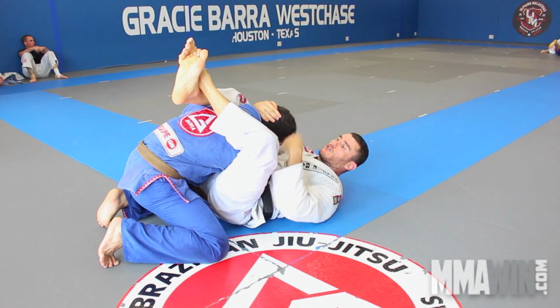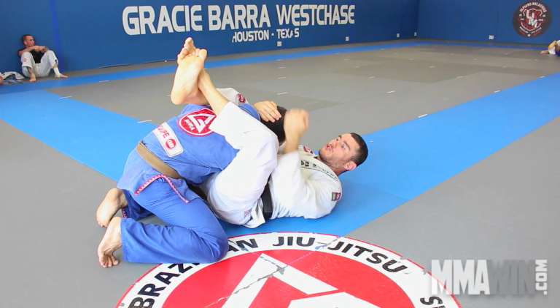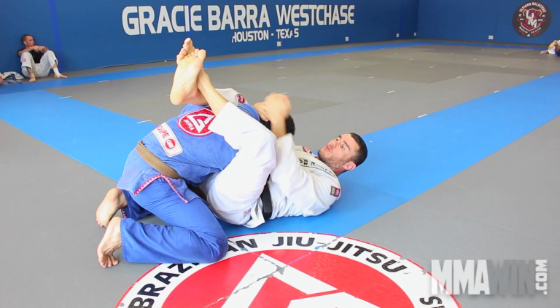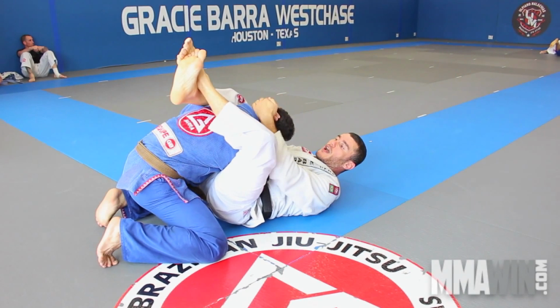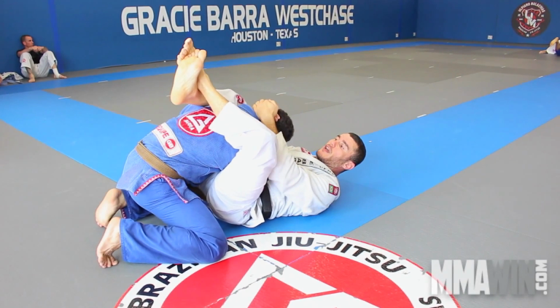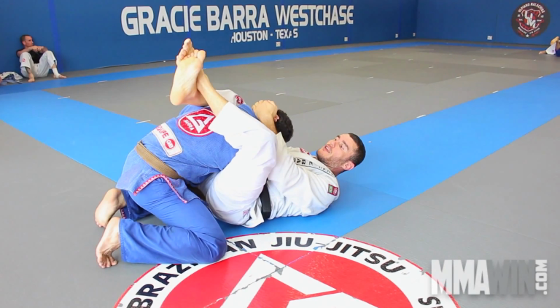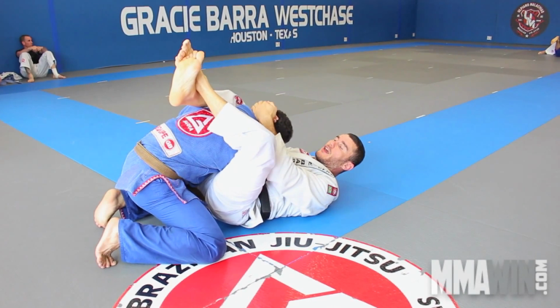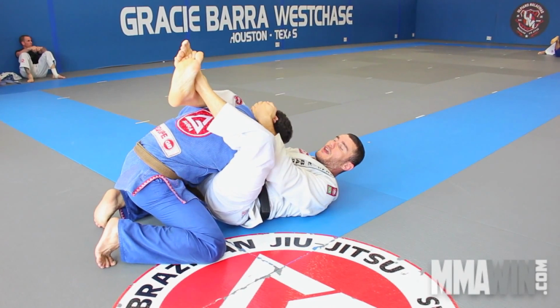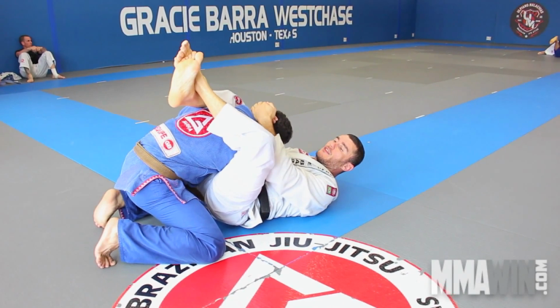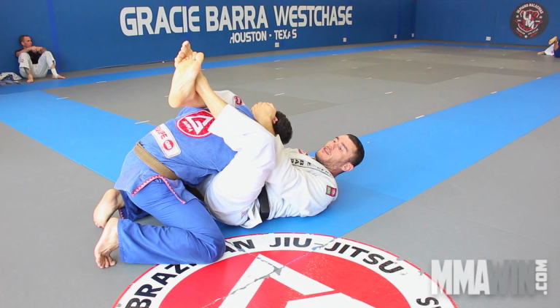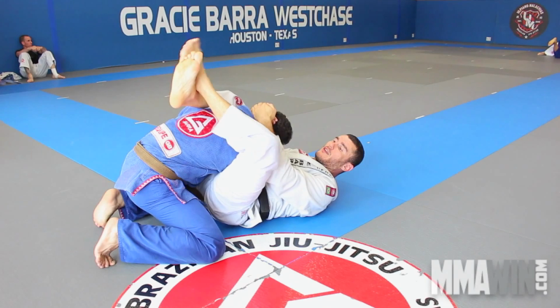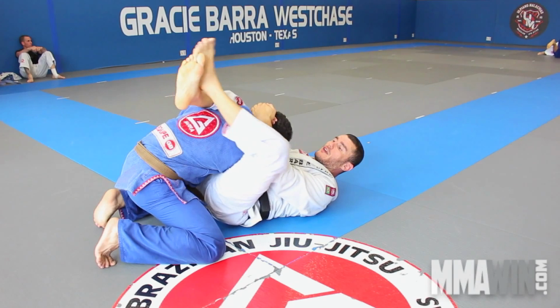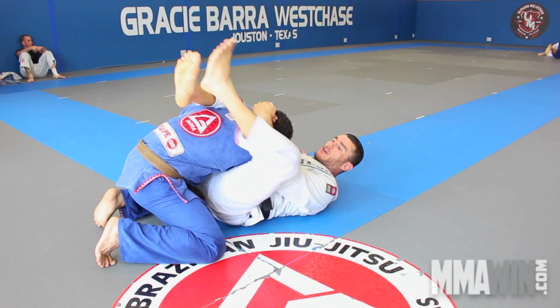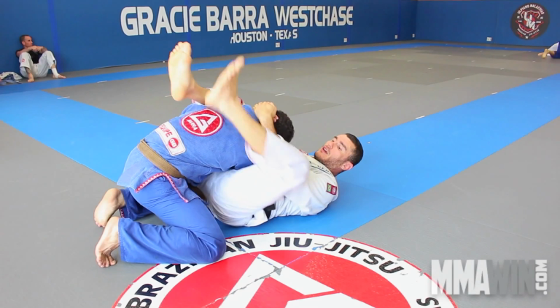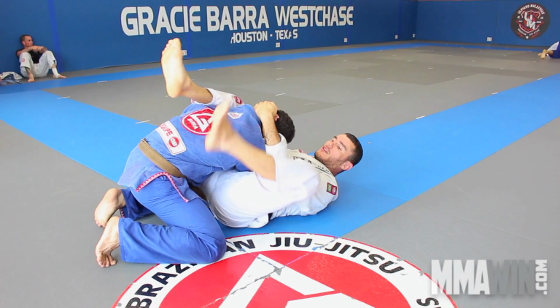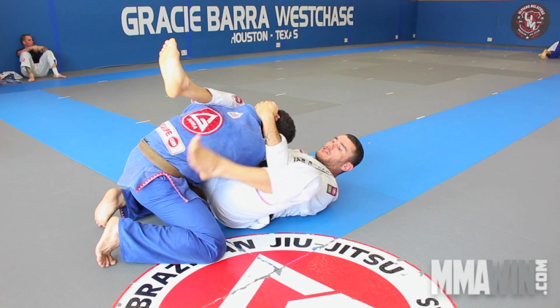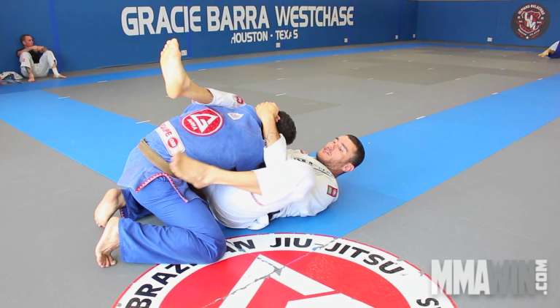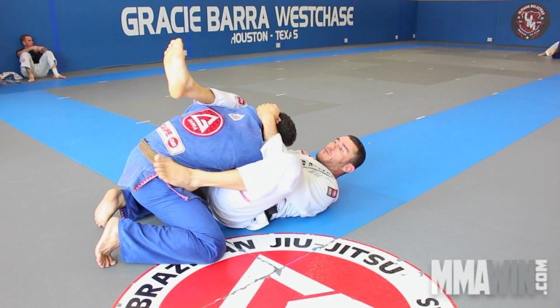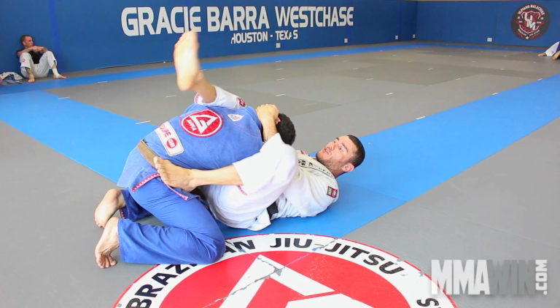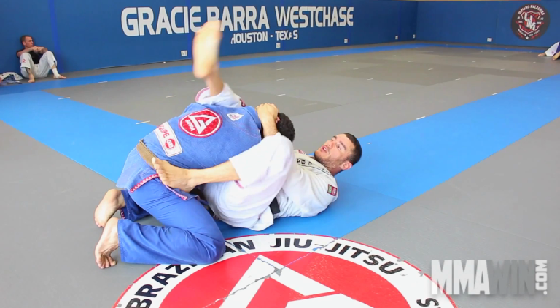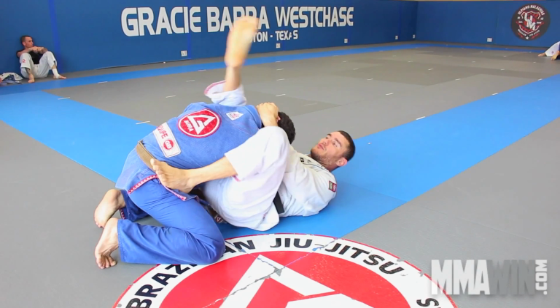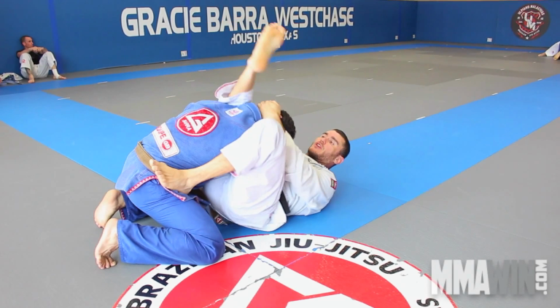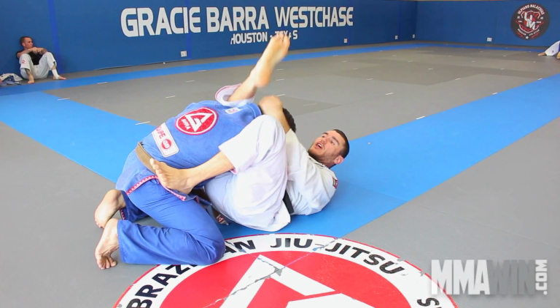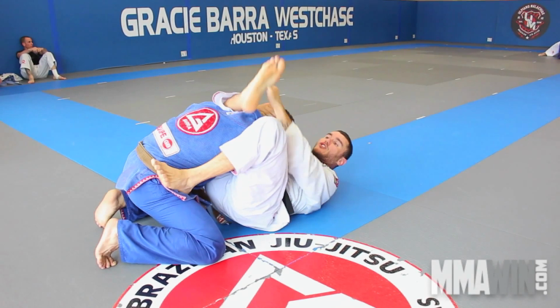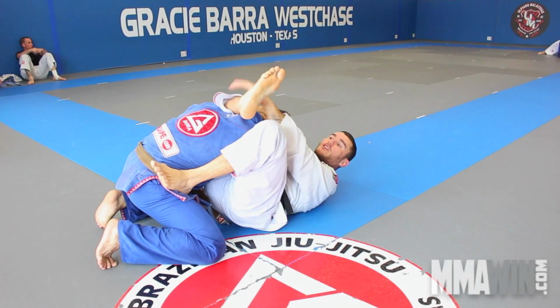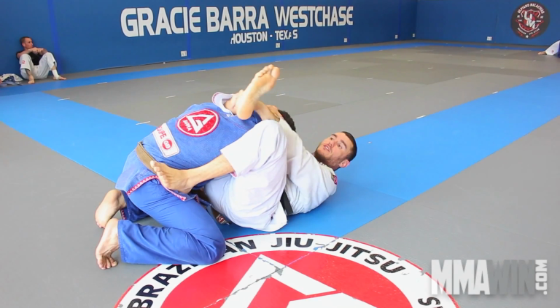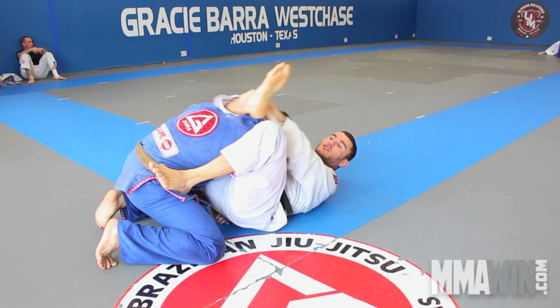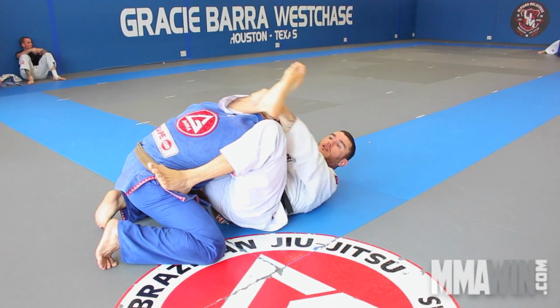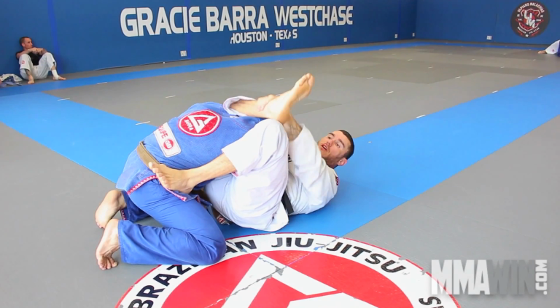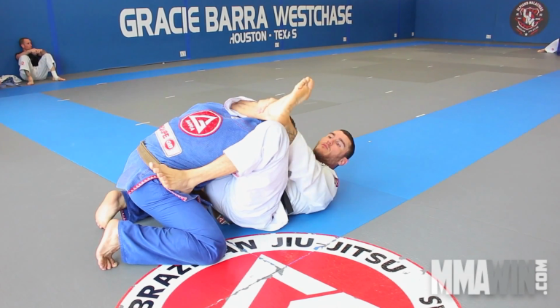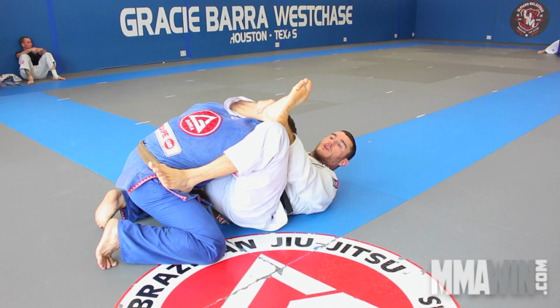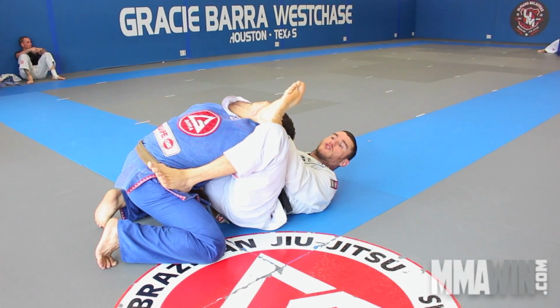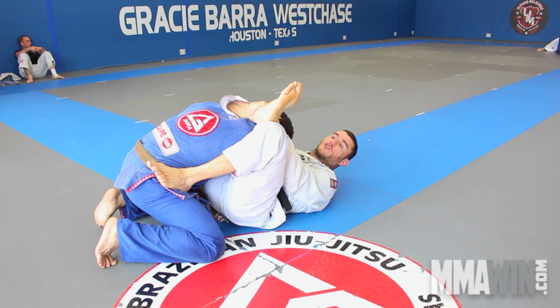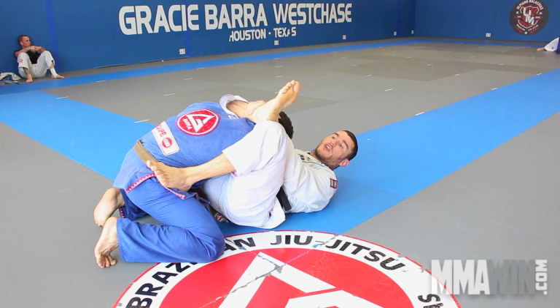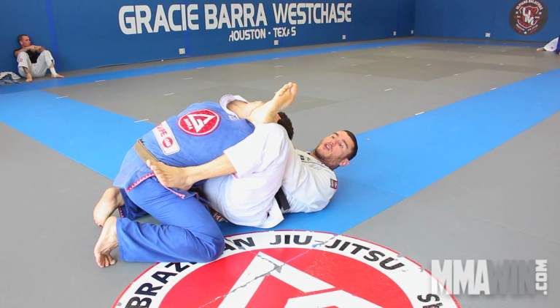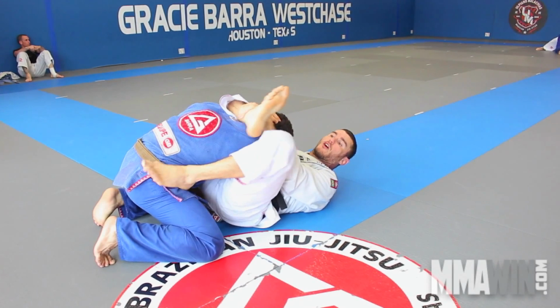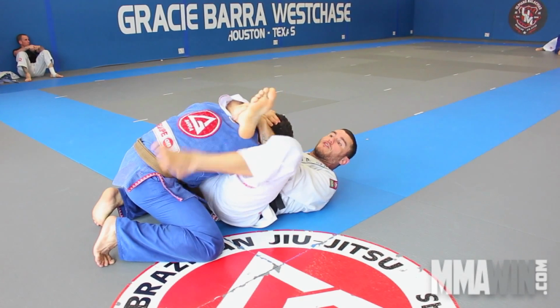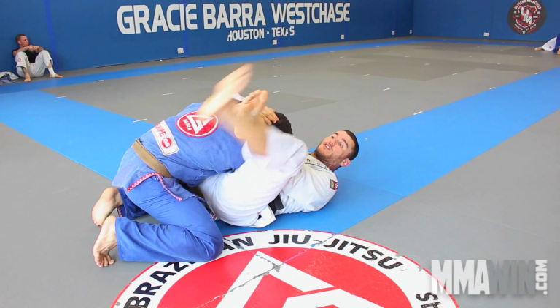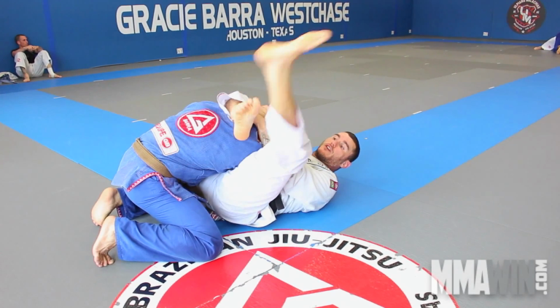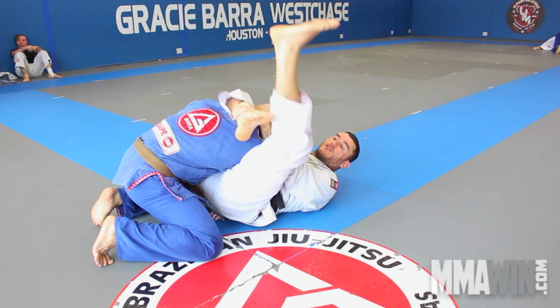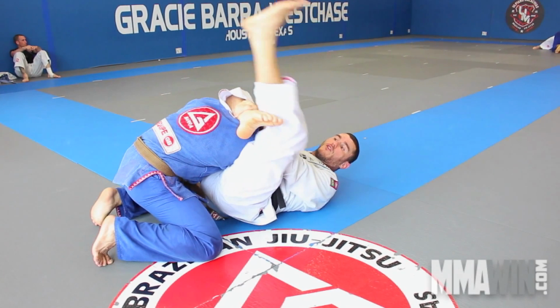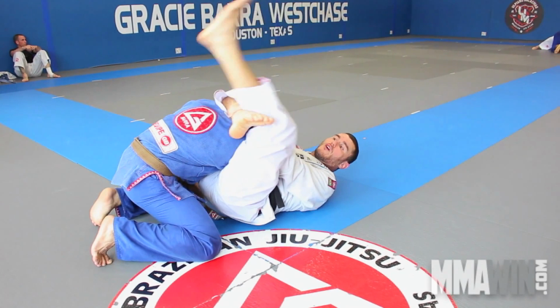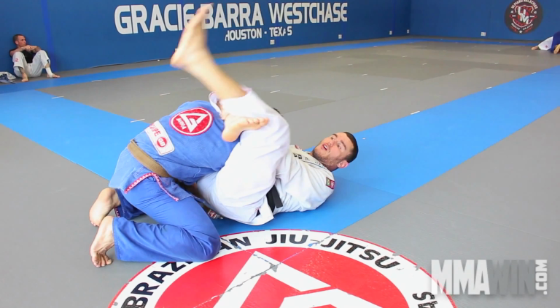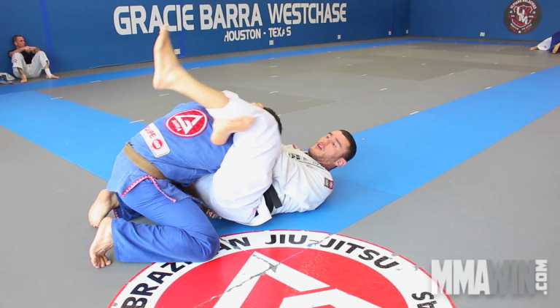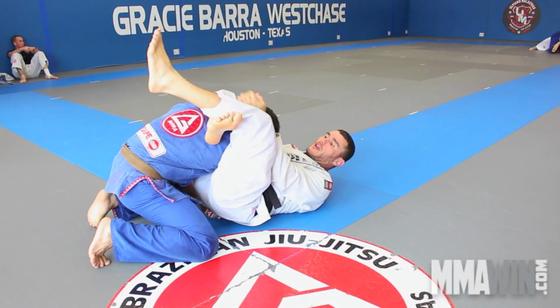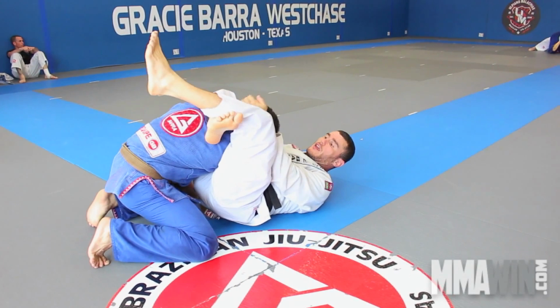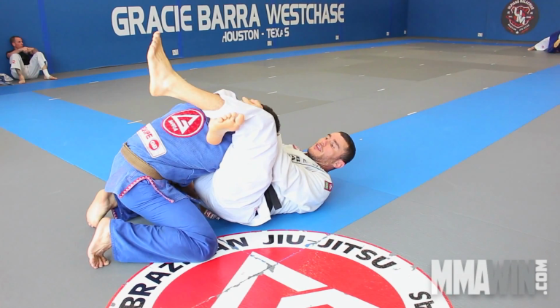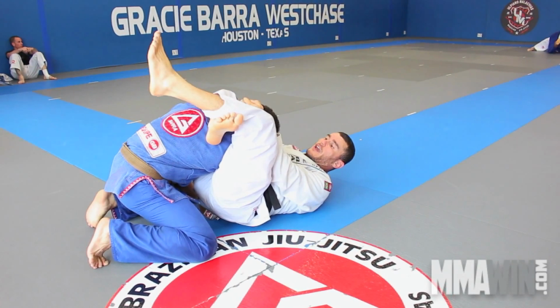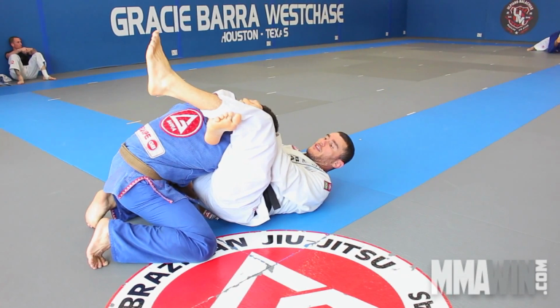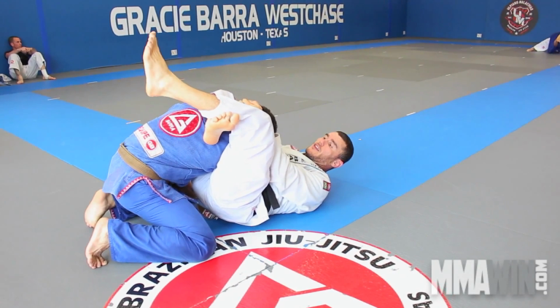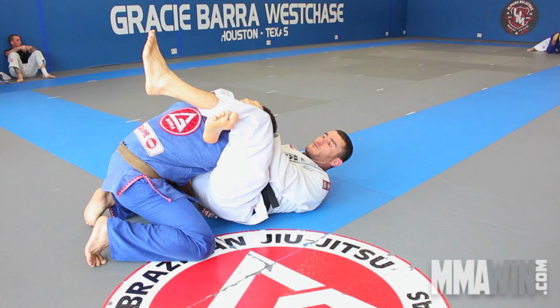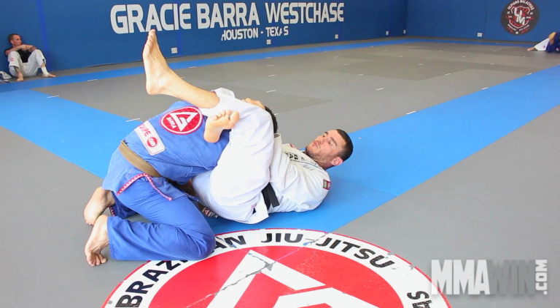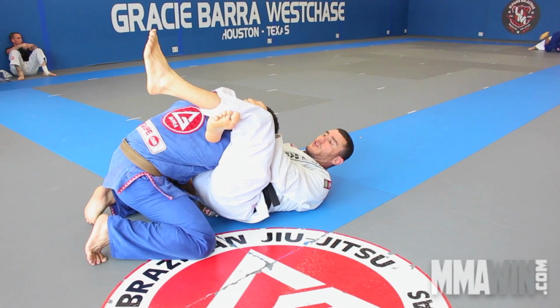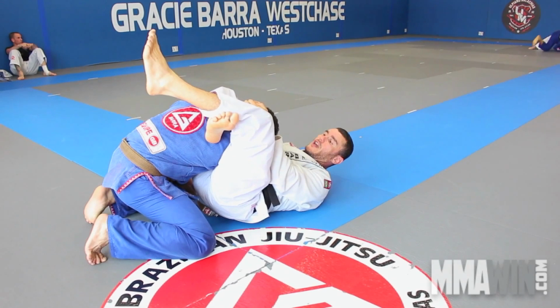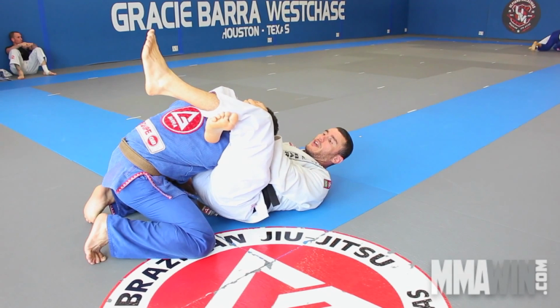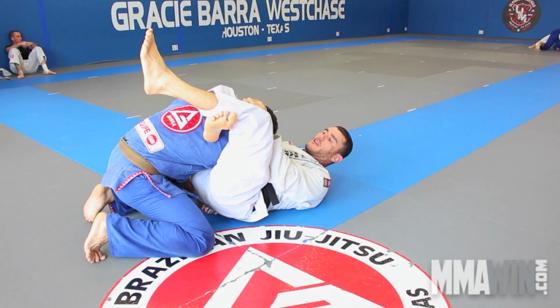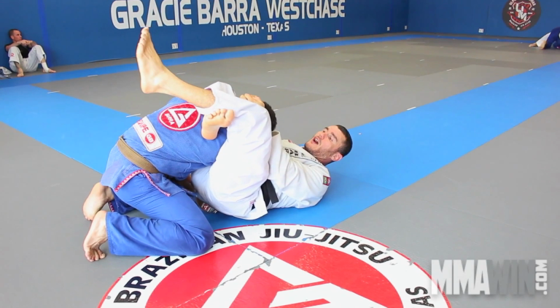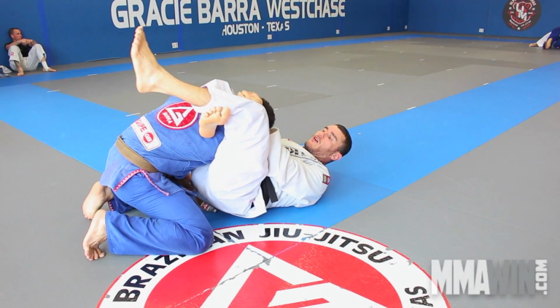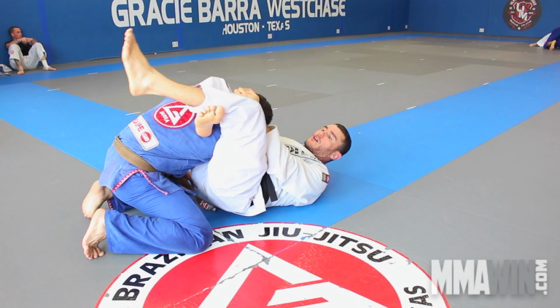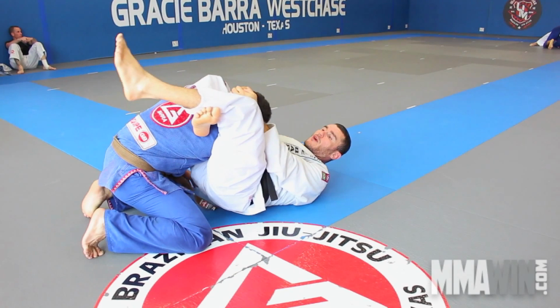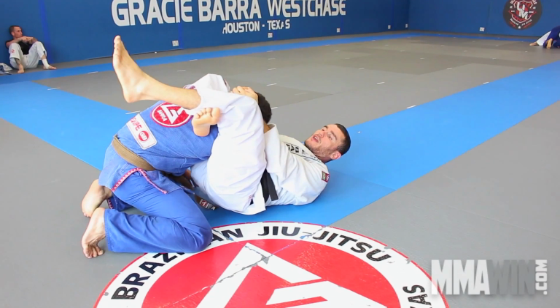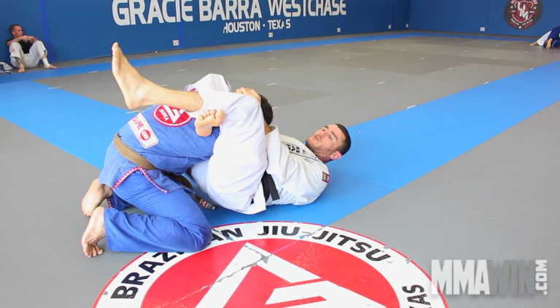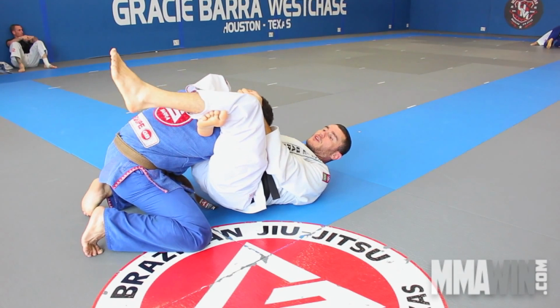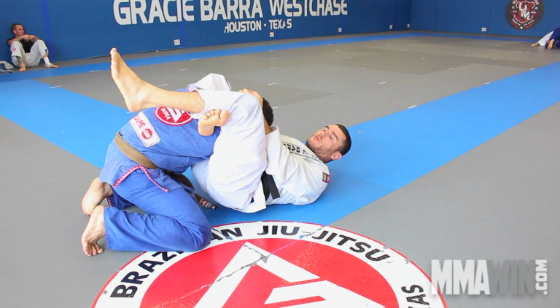Control behind the head, step on the hips and adjust. Make sure you can lock figure four. The idea is to put the head down and my hips up.